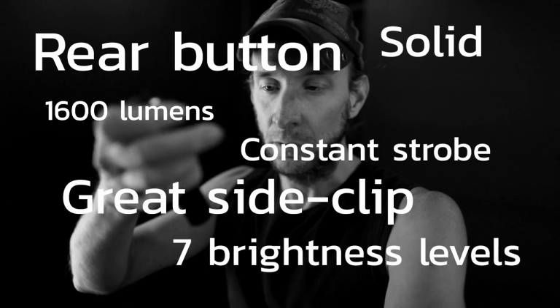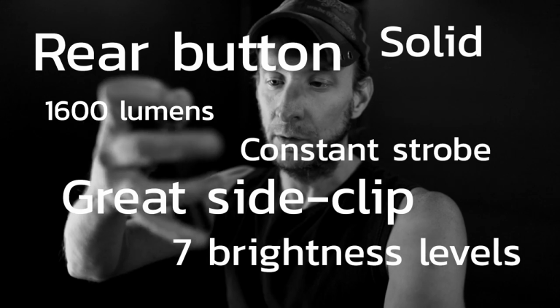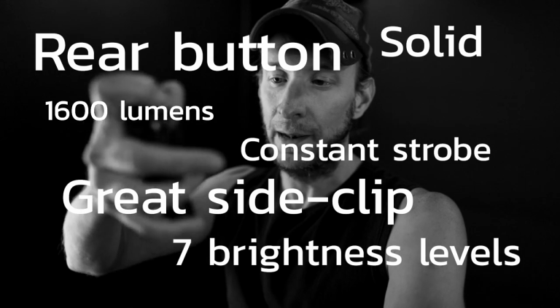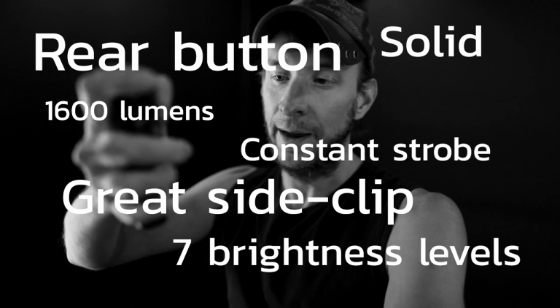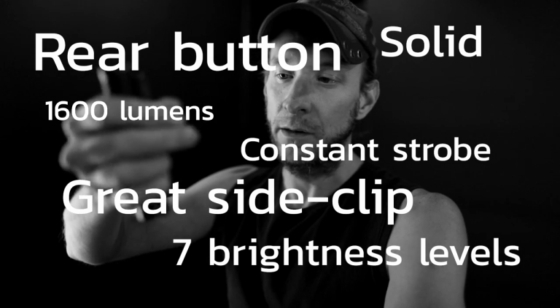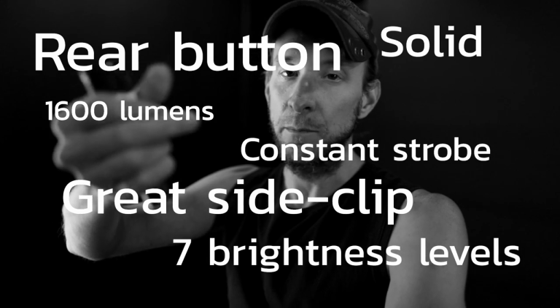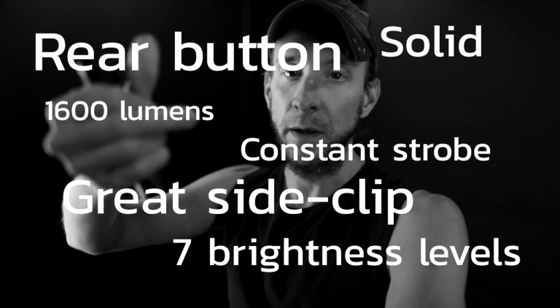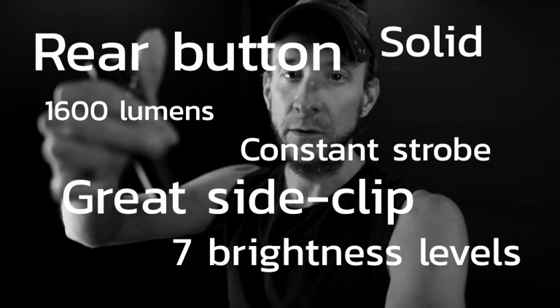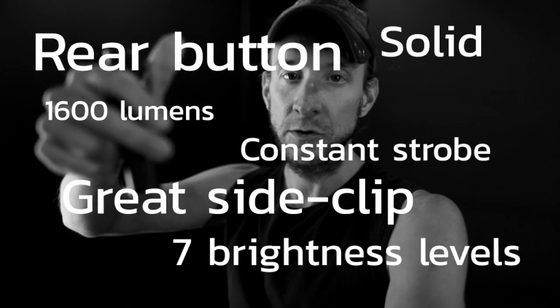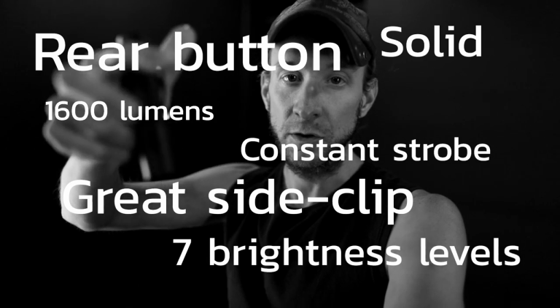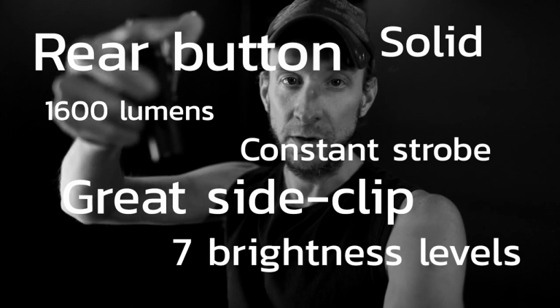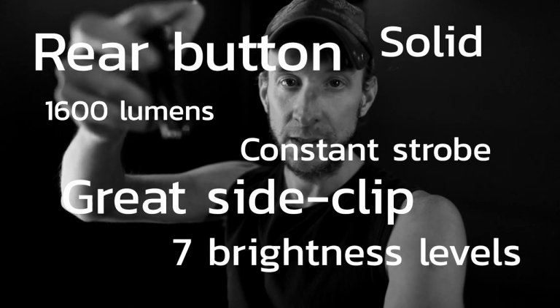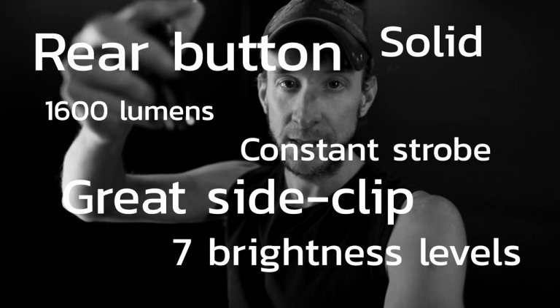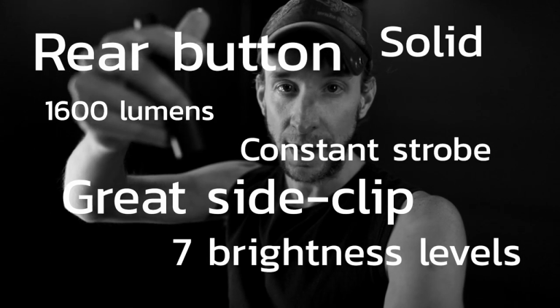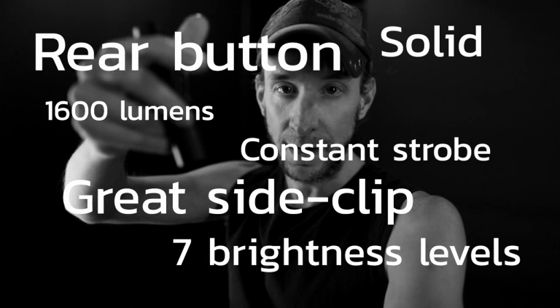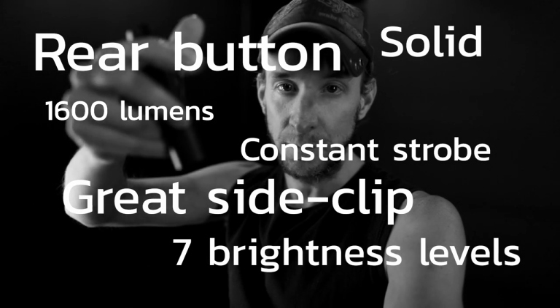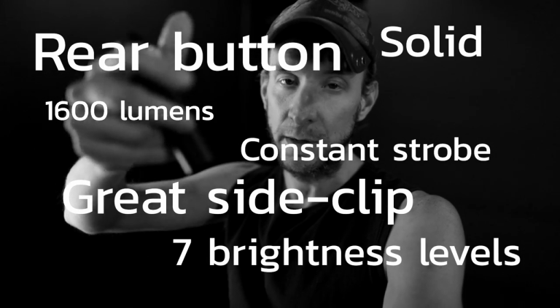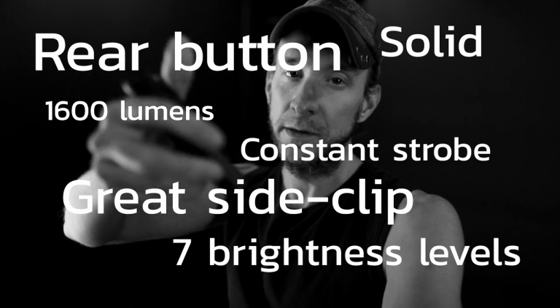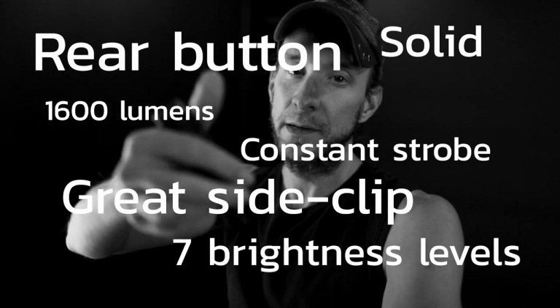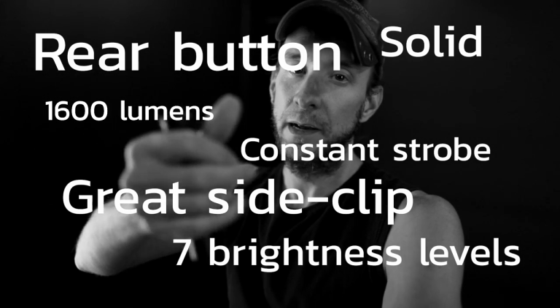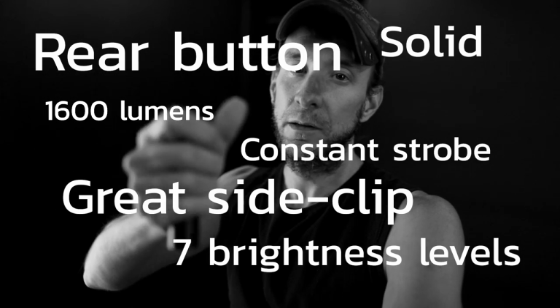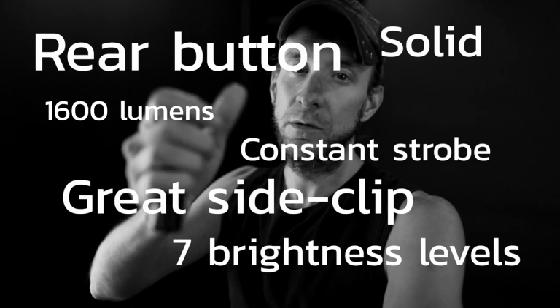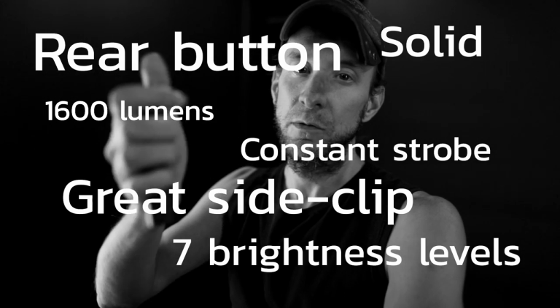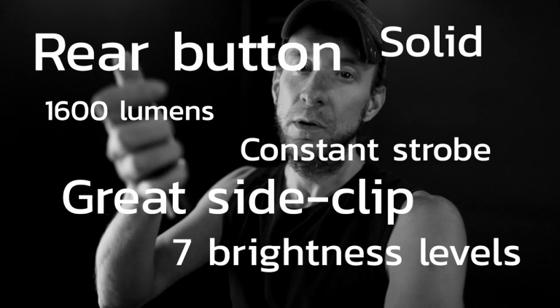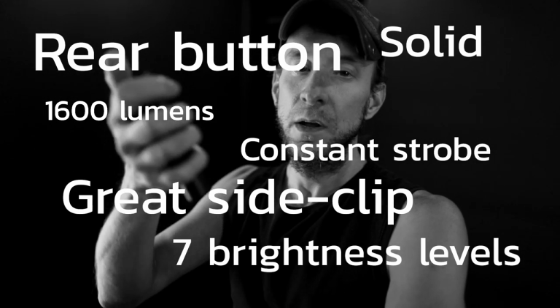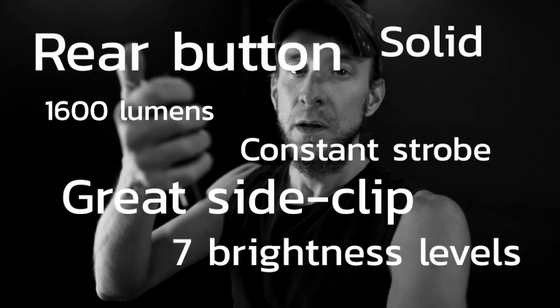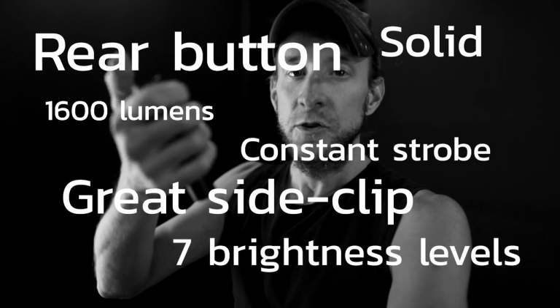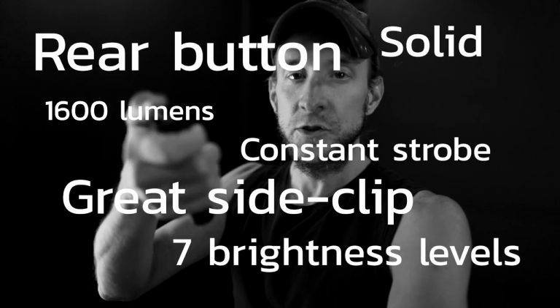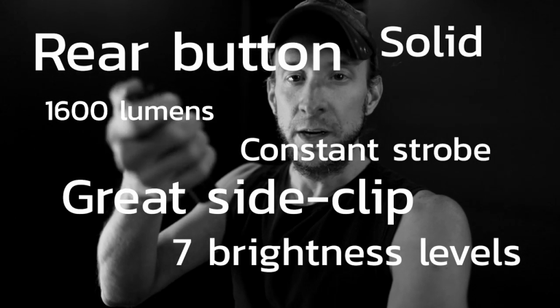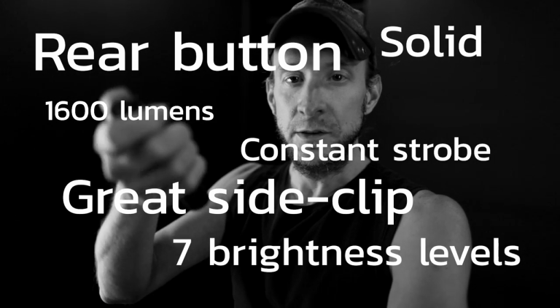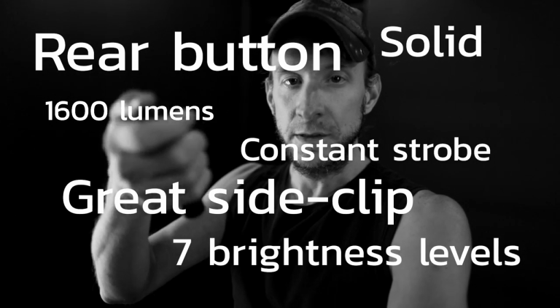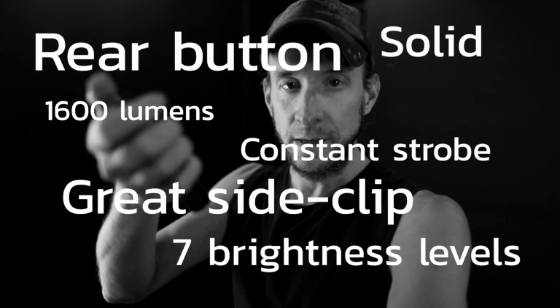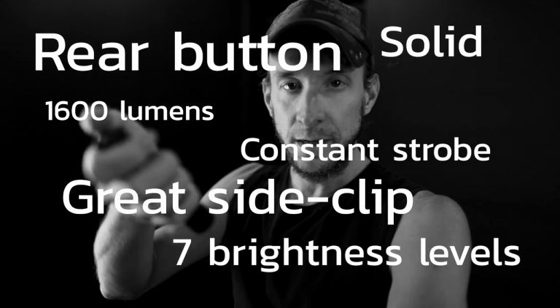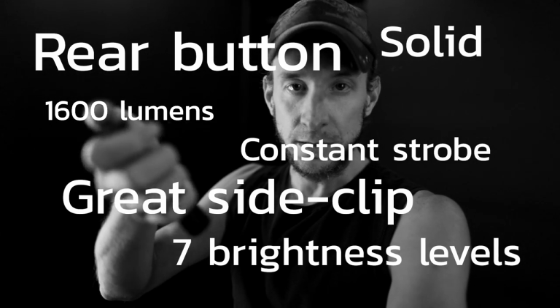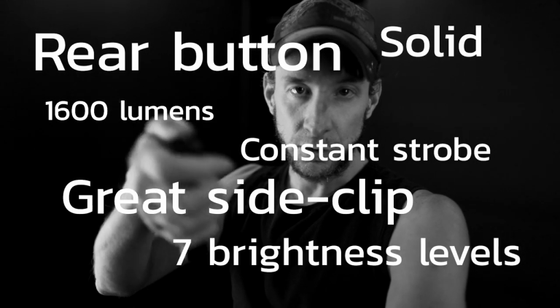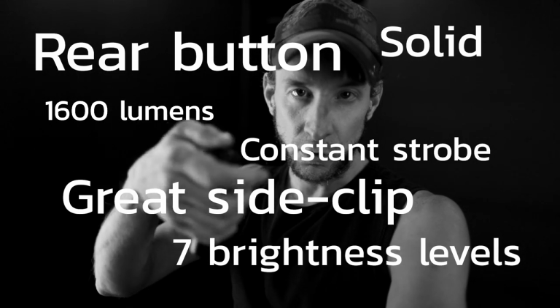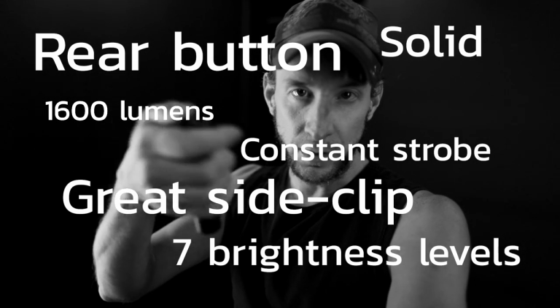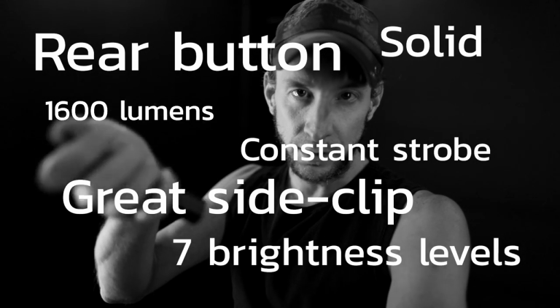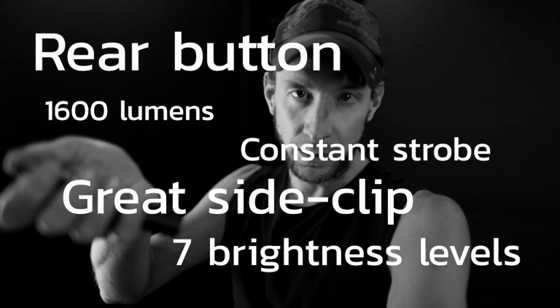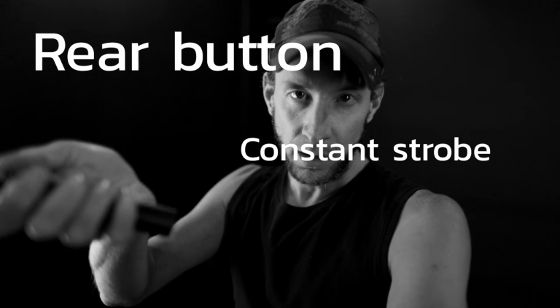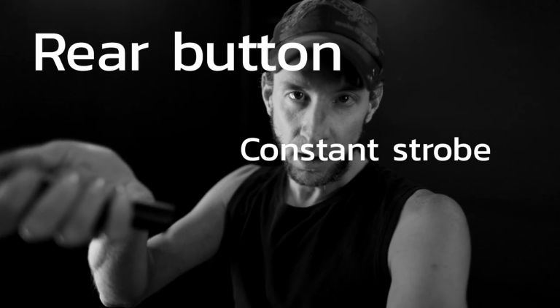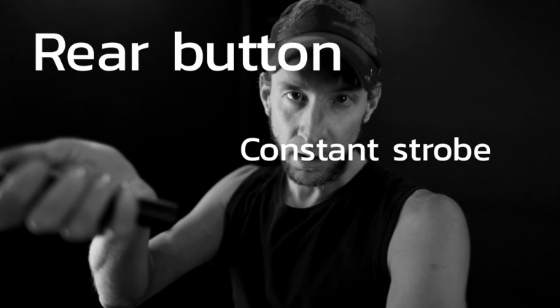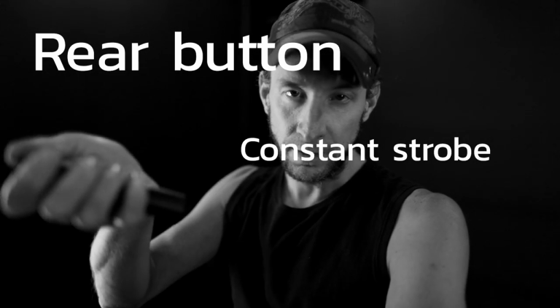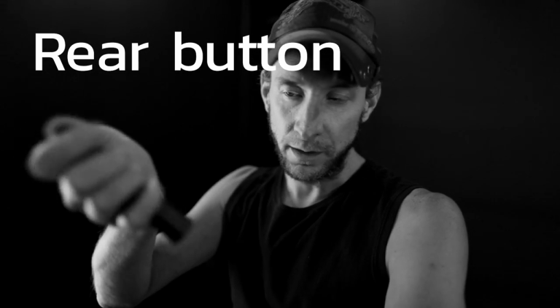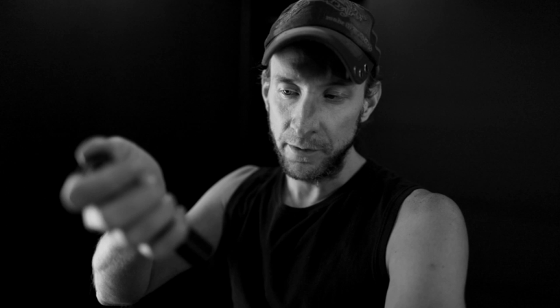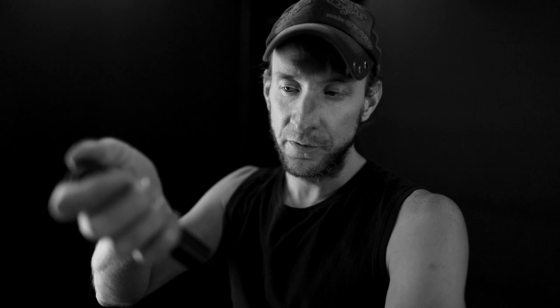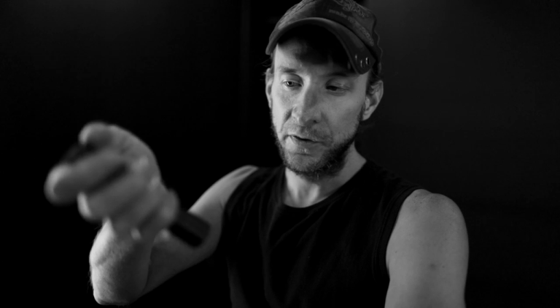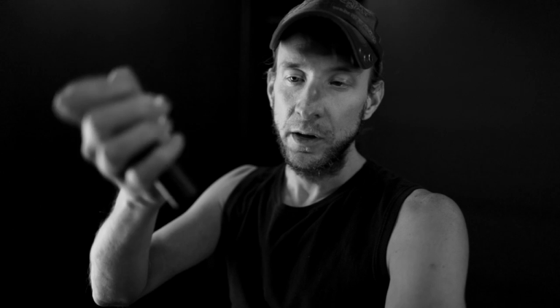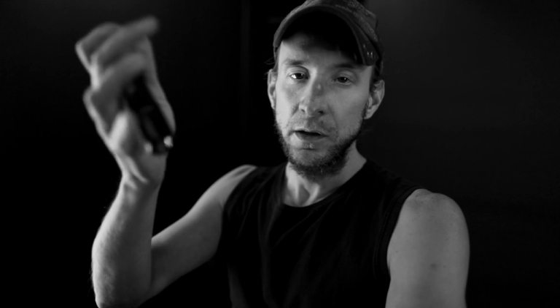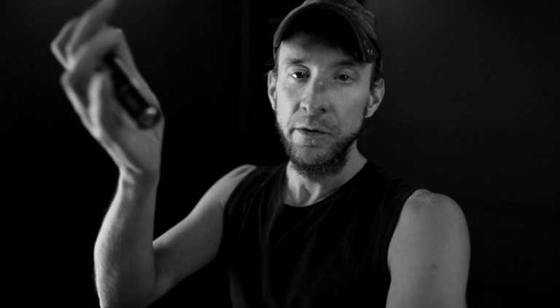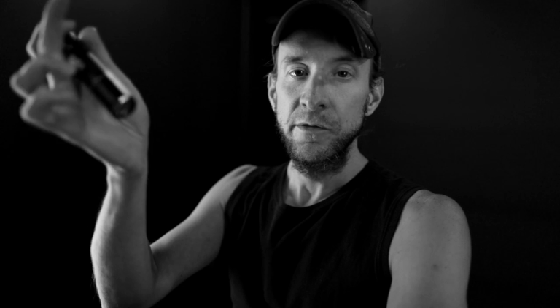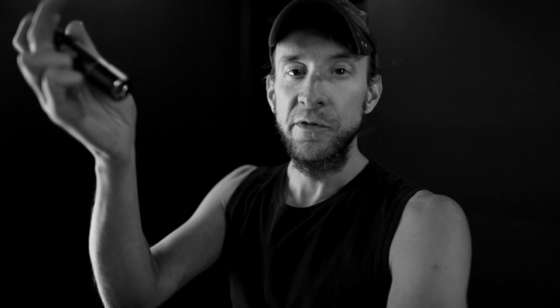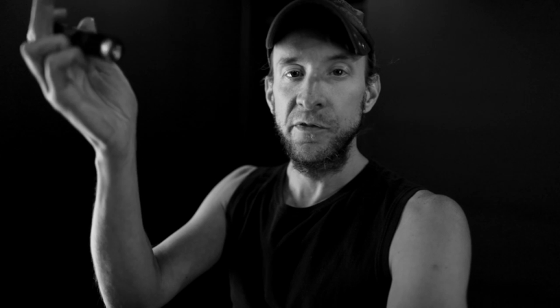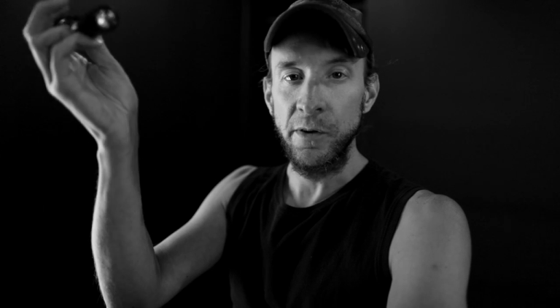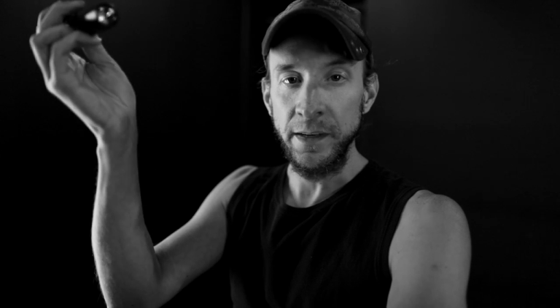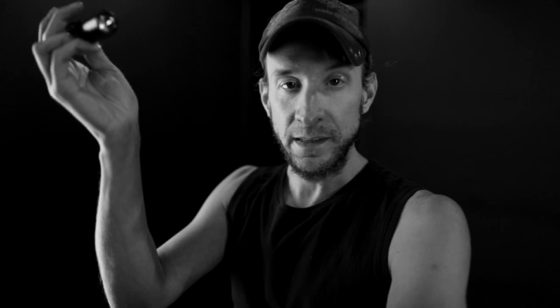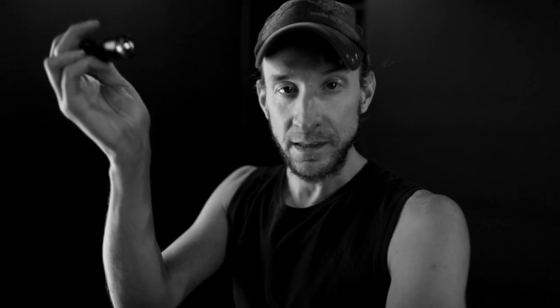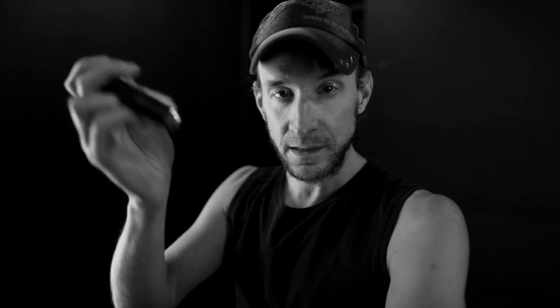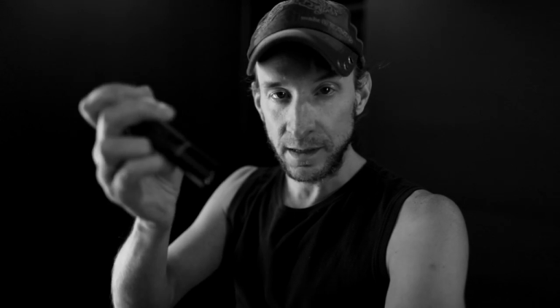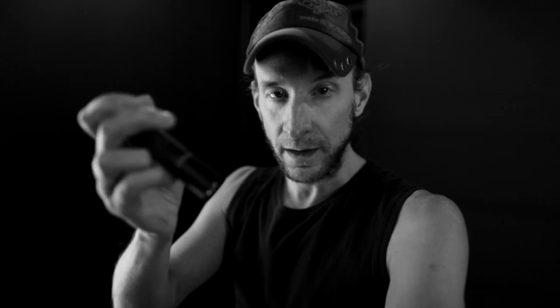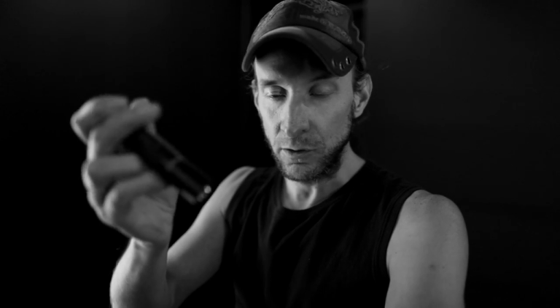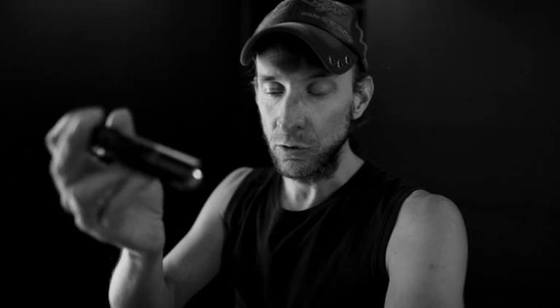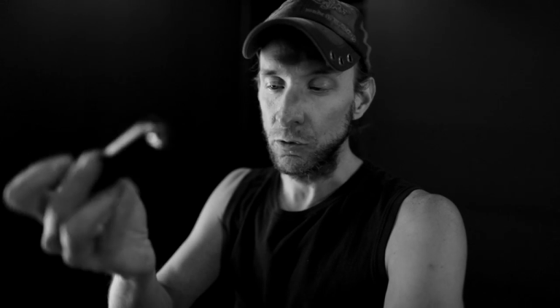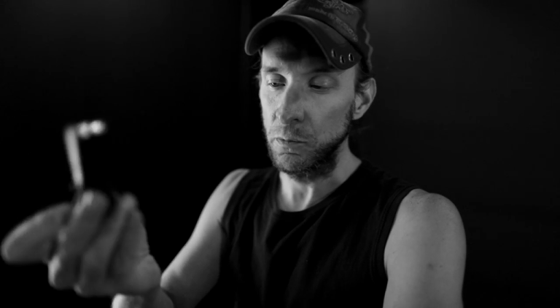I don't like buttons on the side because I like to change the settings and turn it on and off when it's inside the tube.